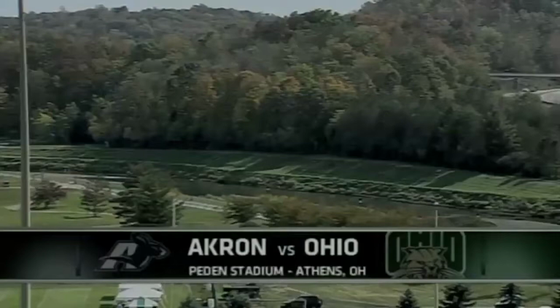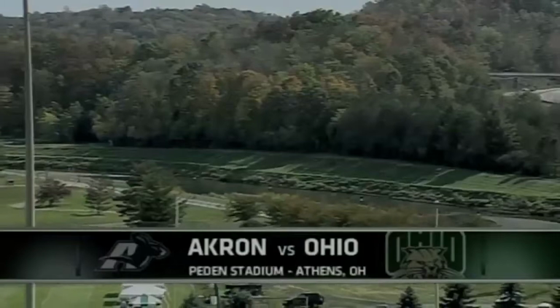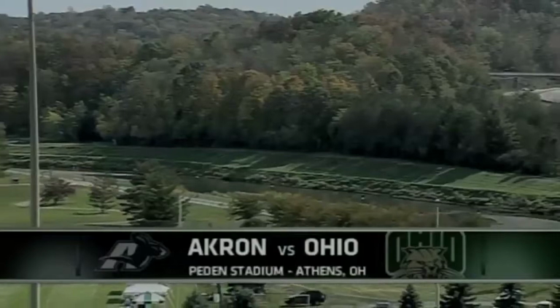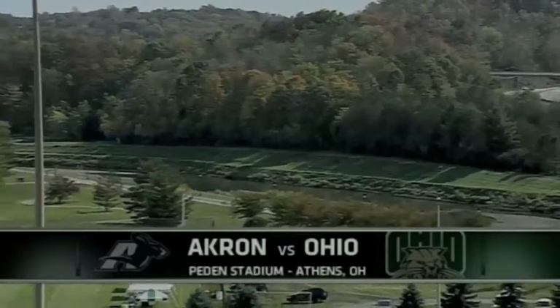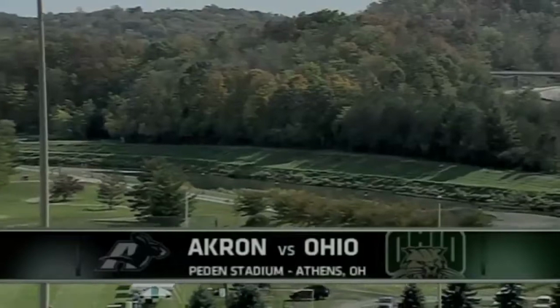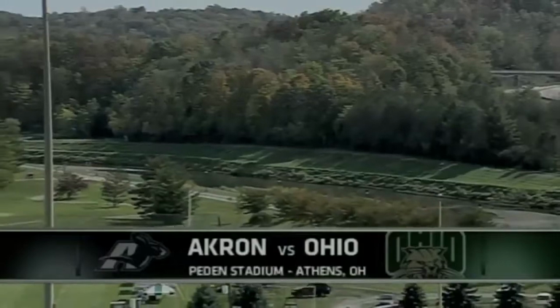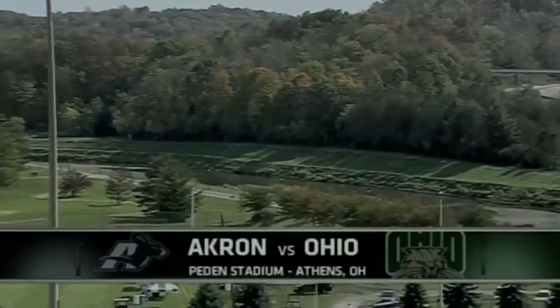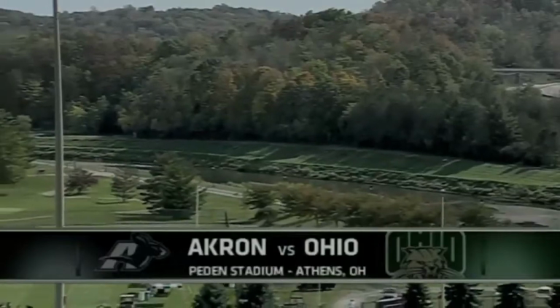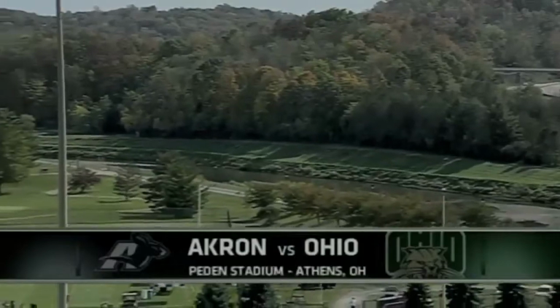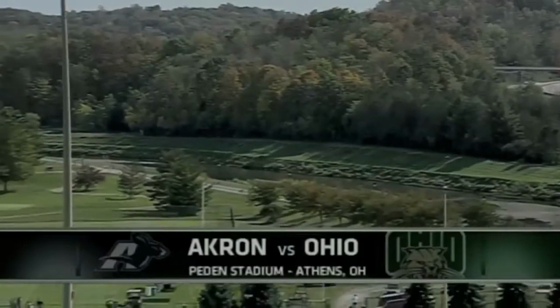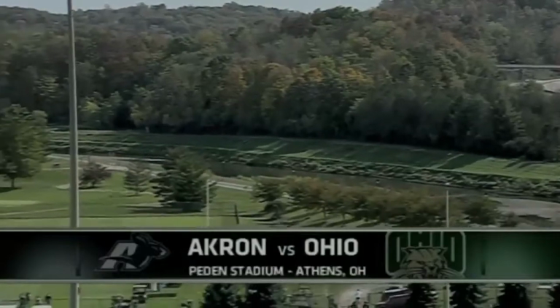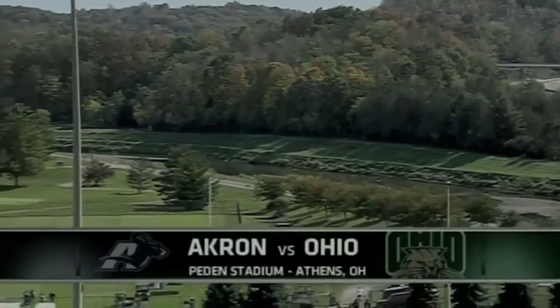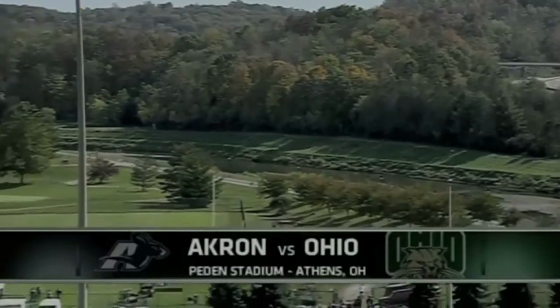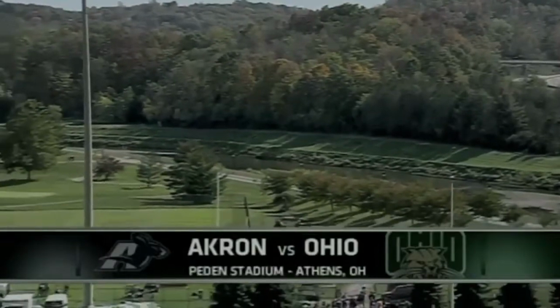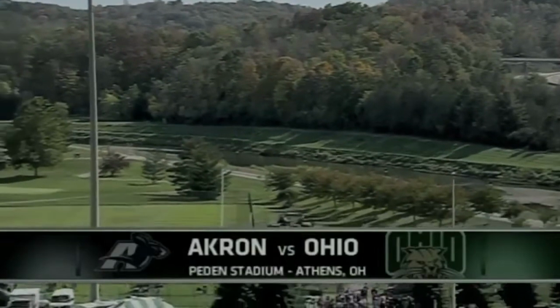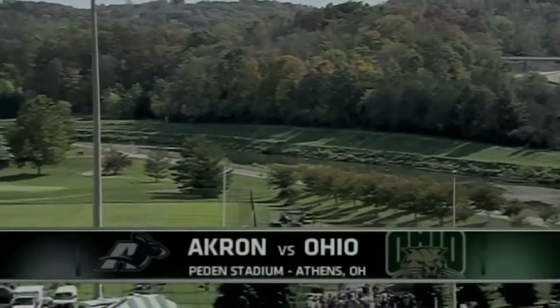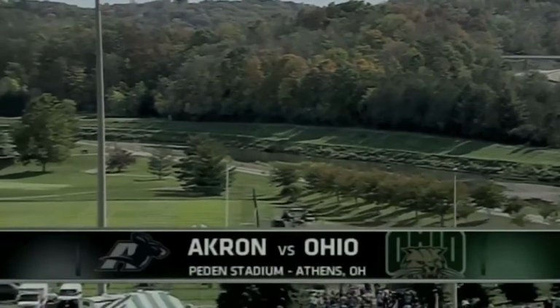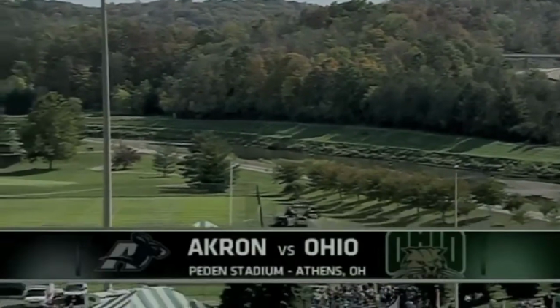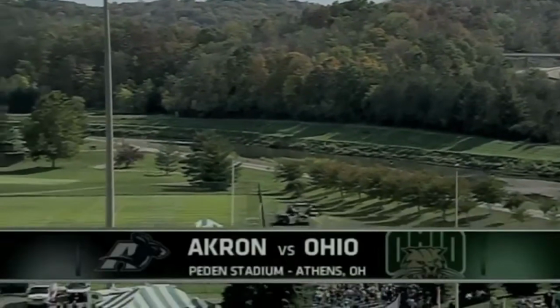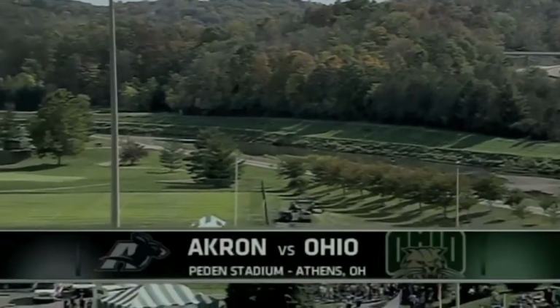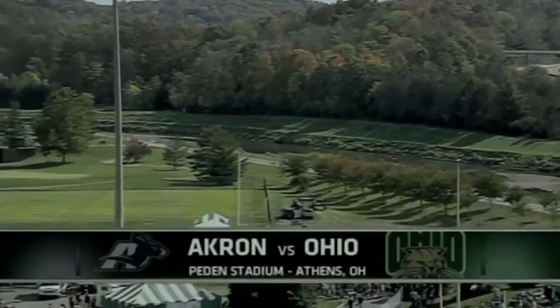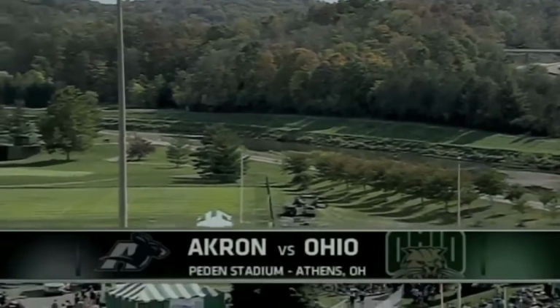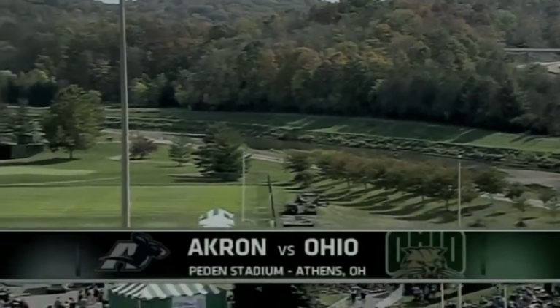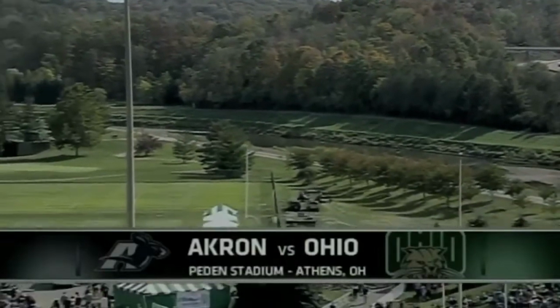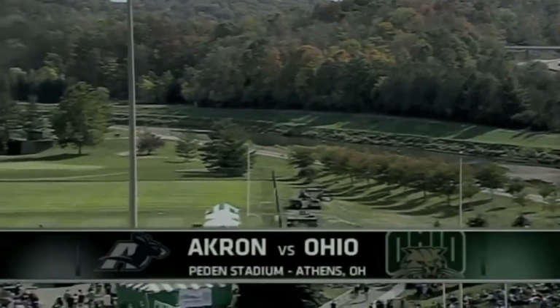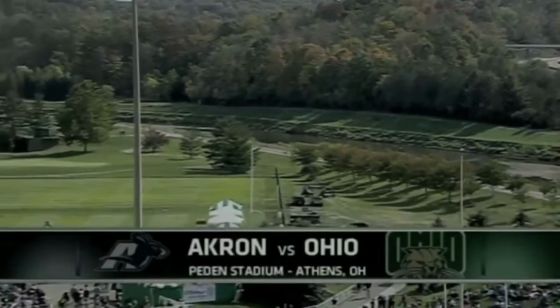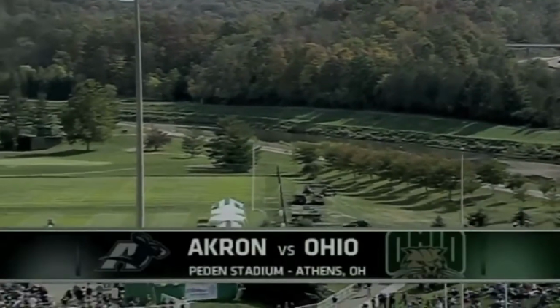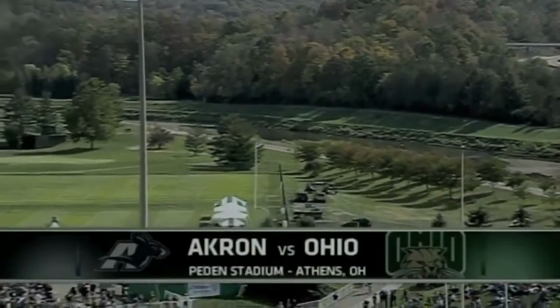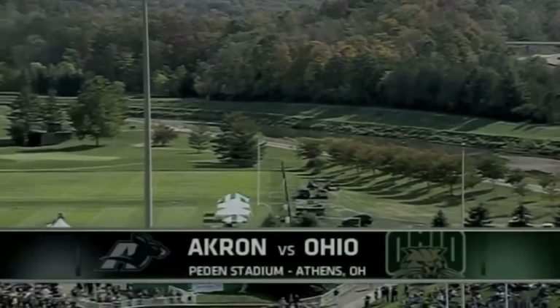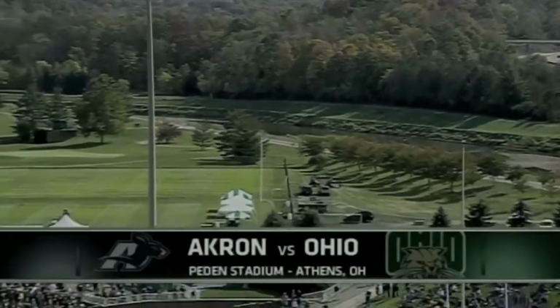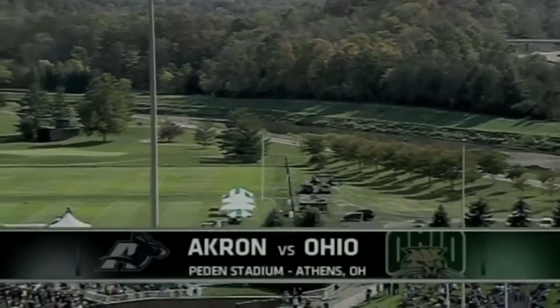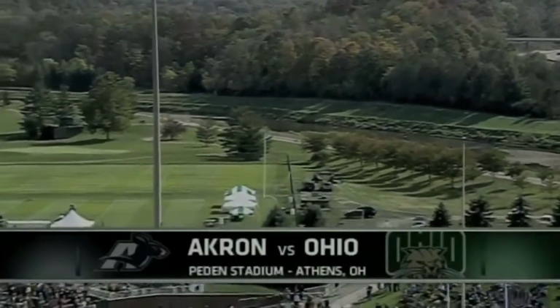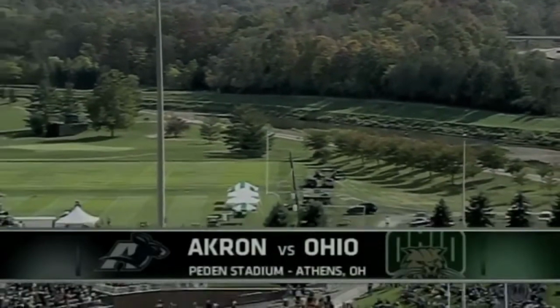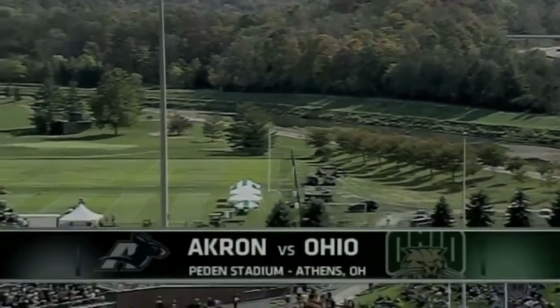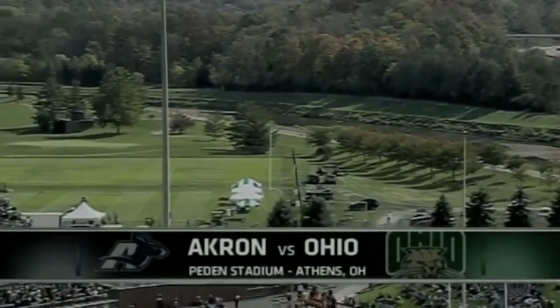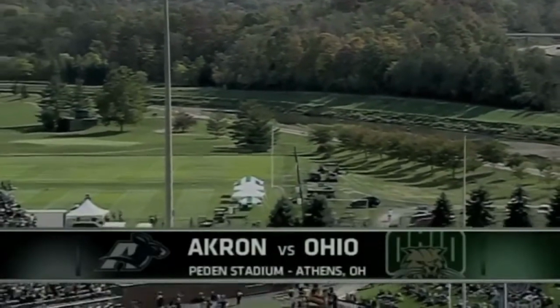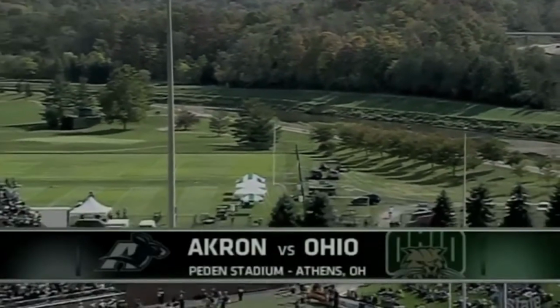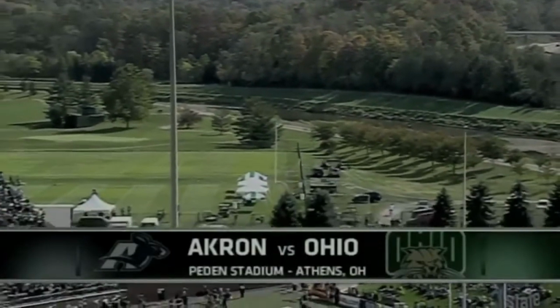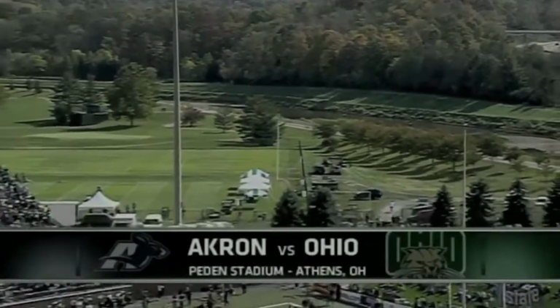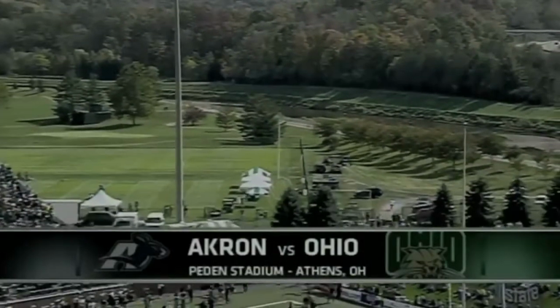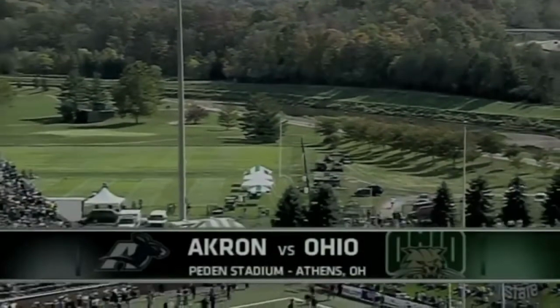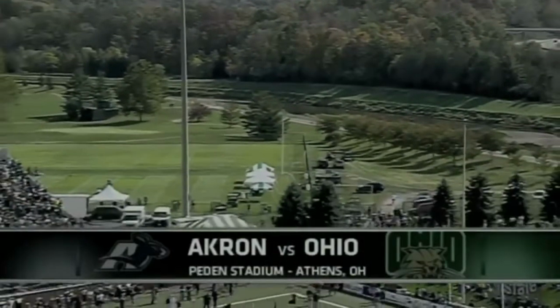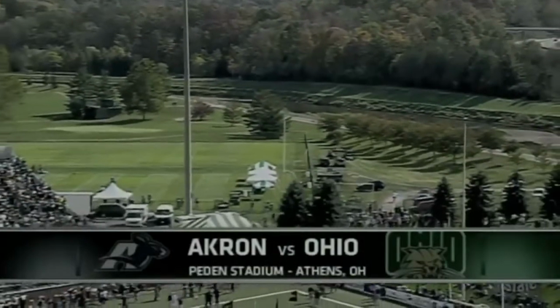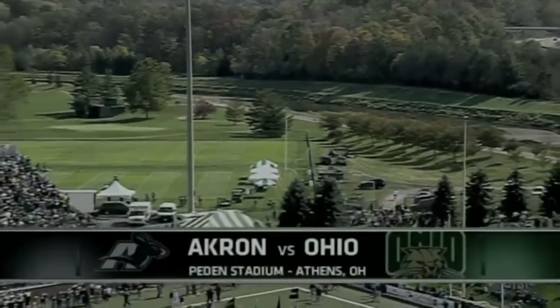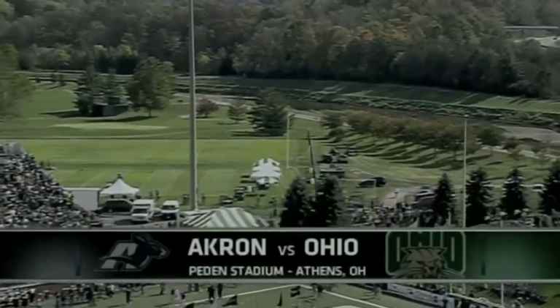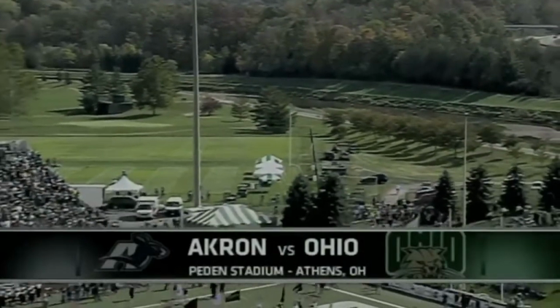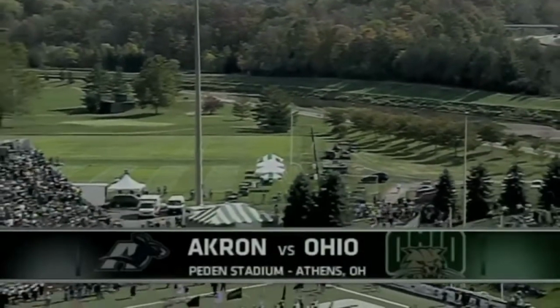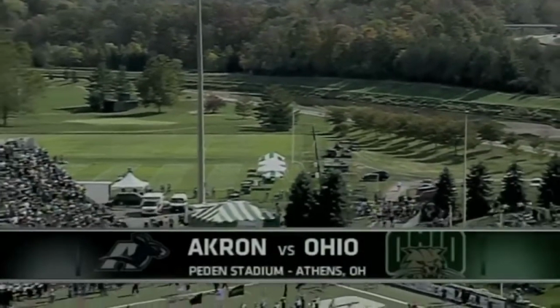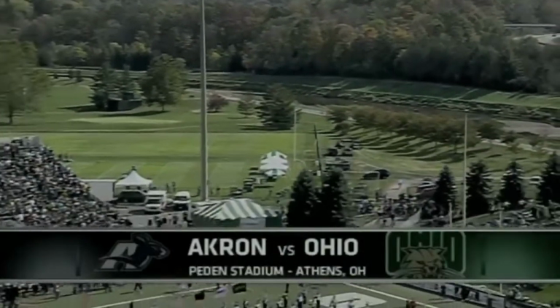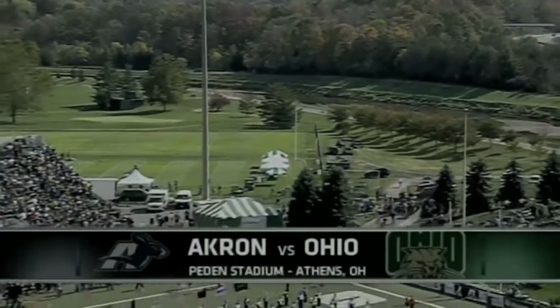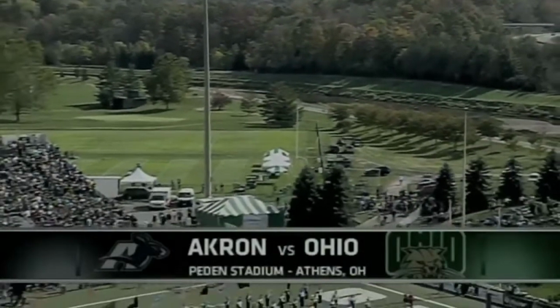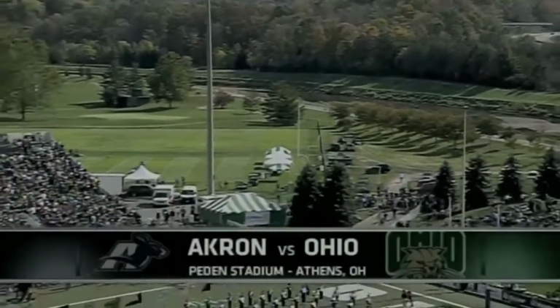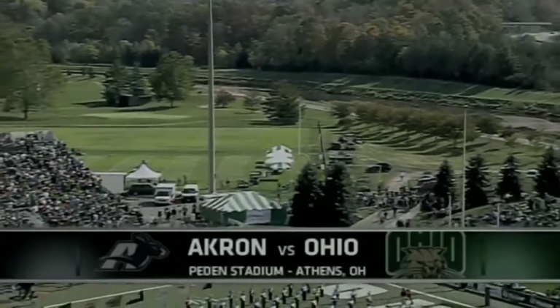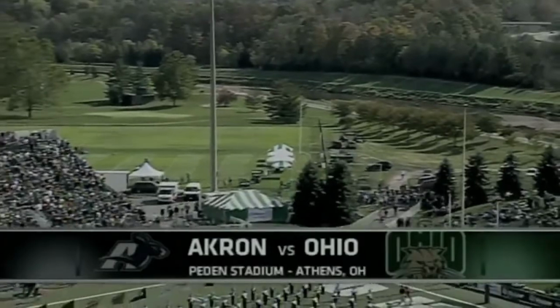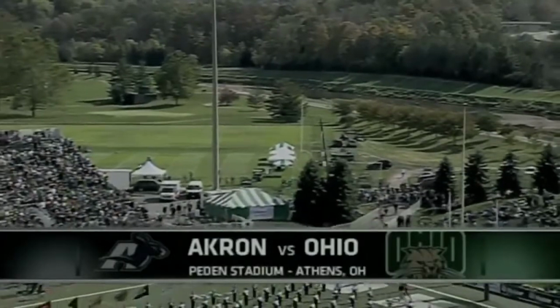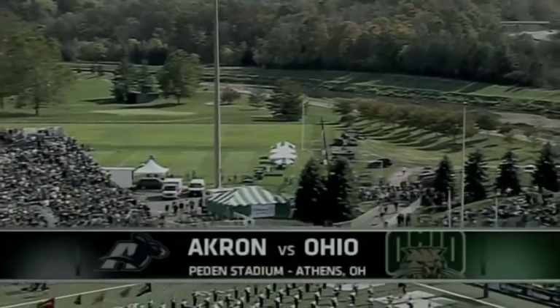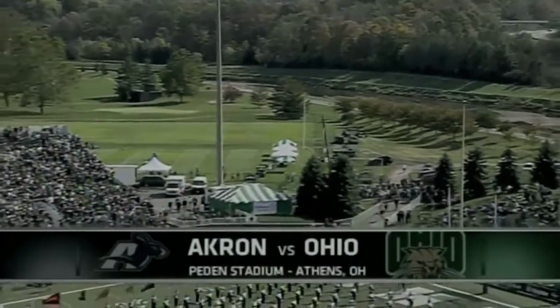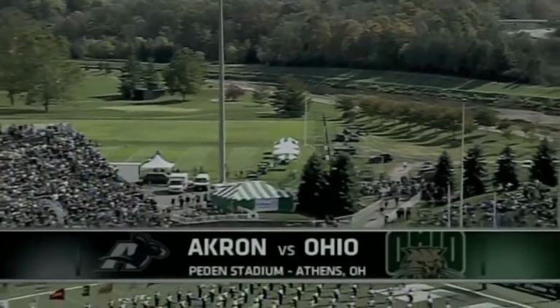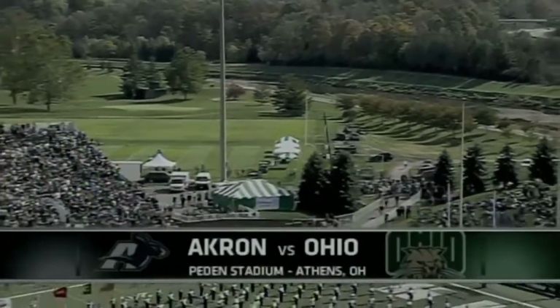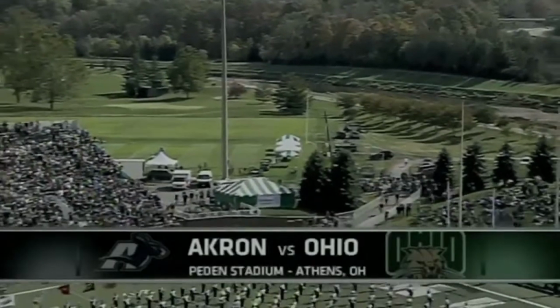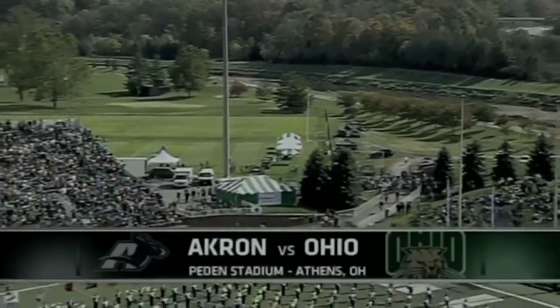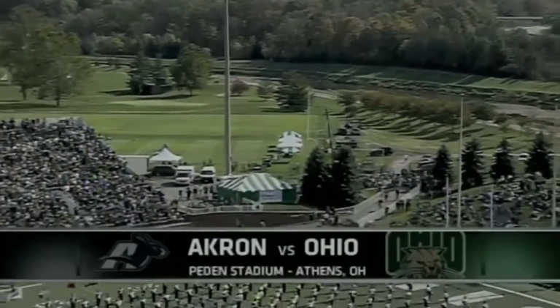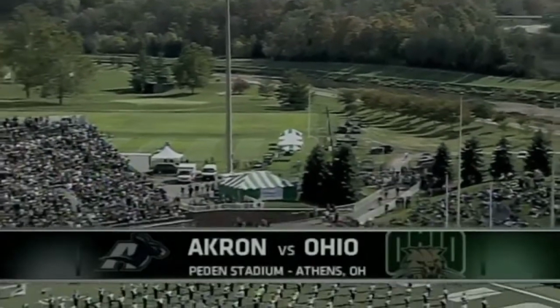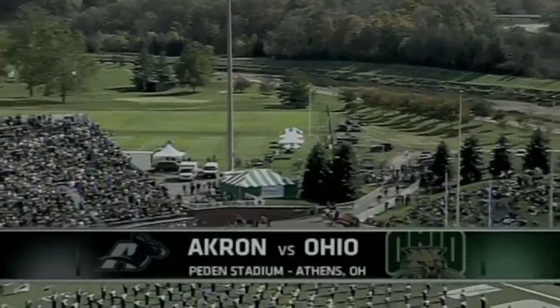The Bobcats are home with a perfect record for Homecoming Saturday as they welcome the Akron Zips.